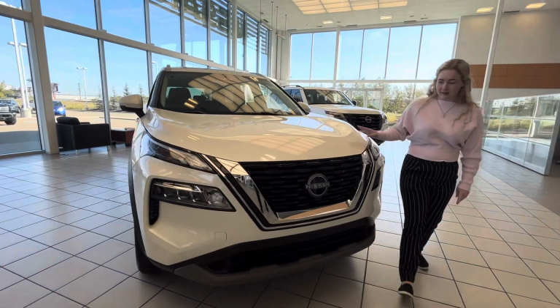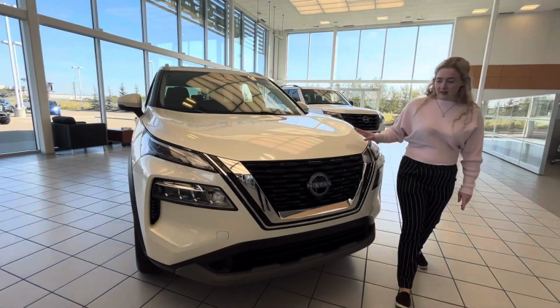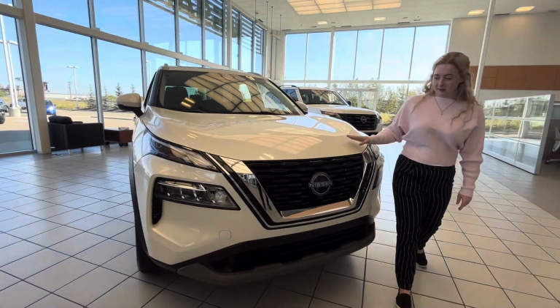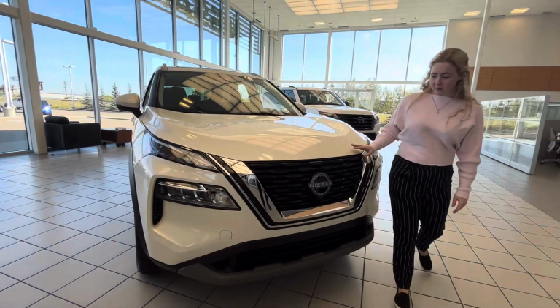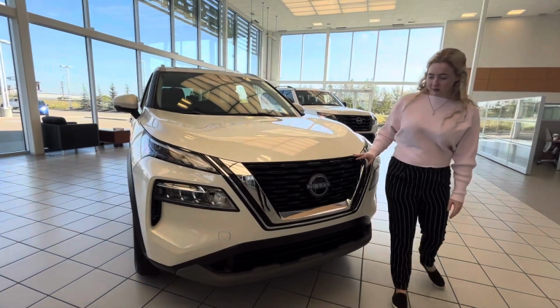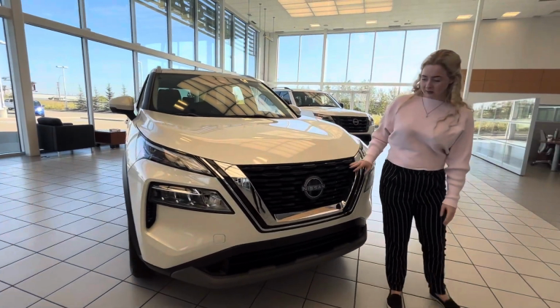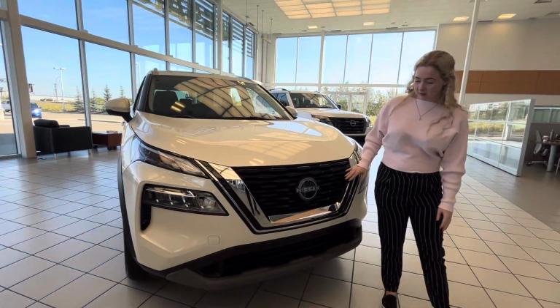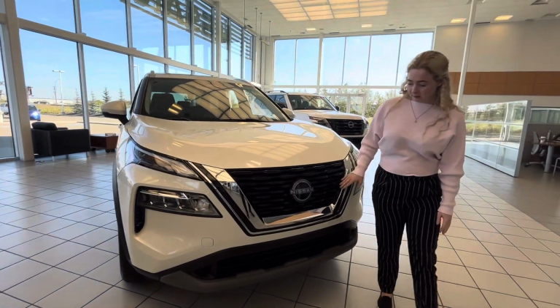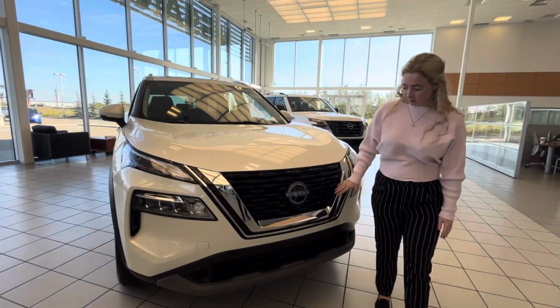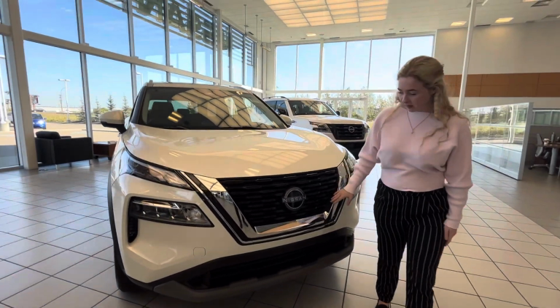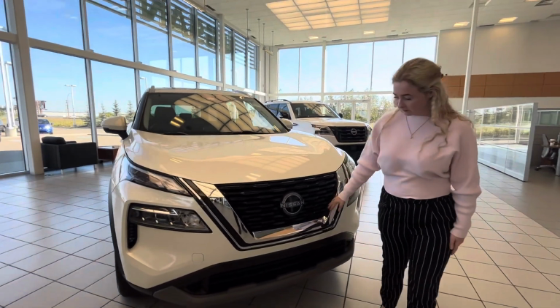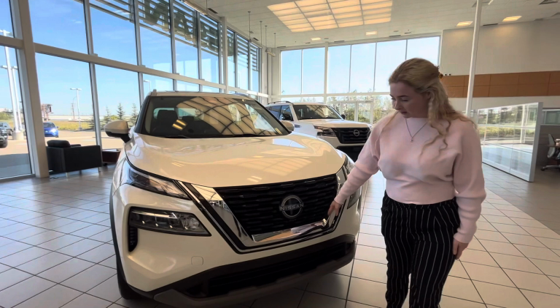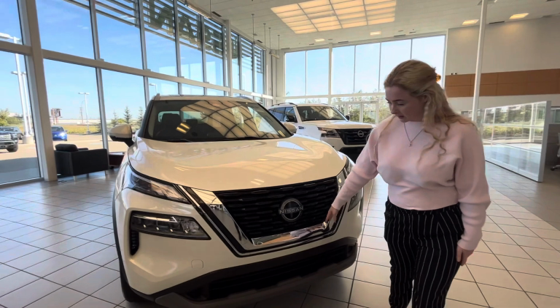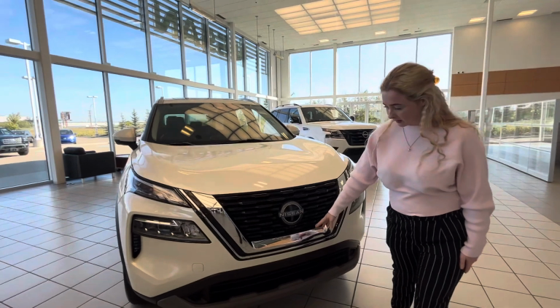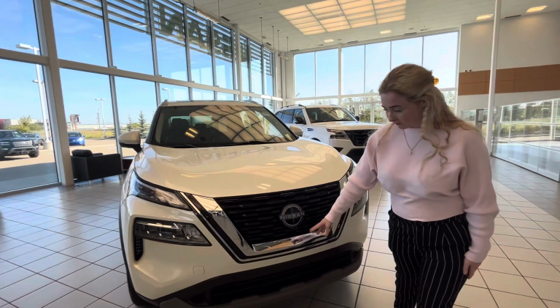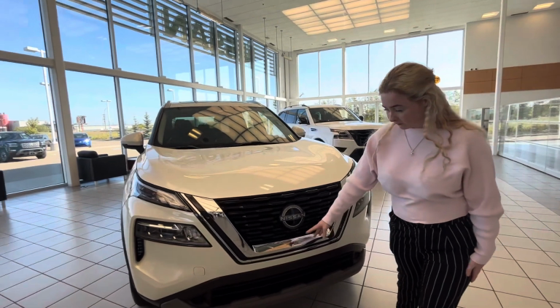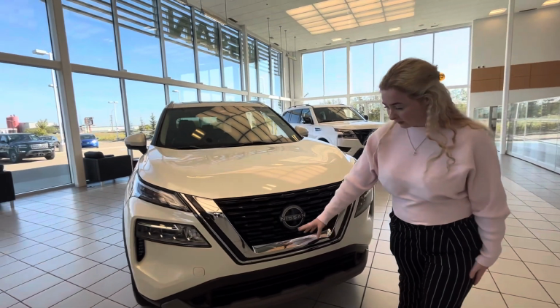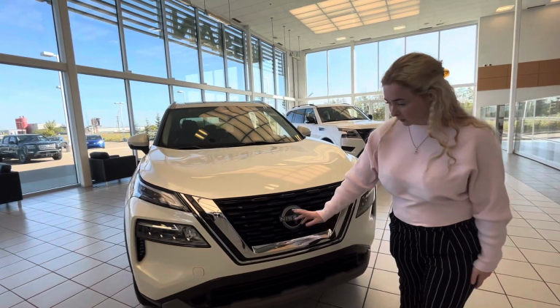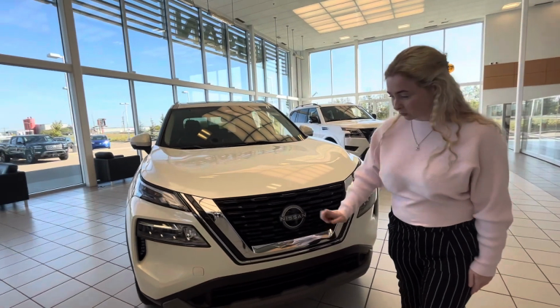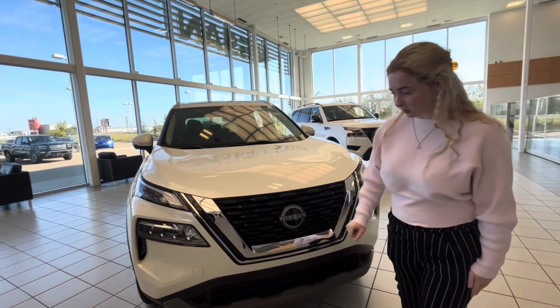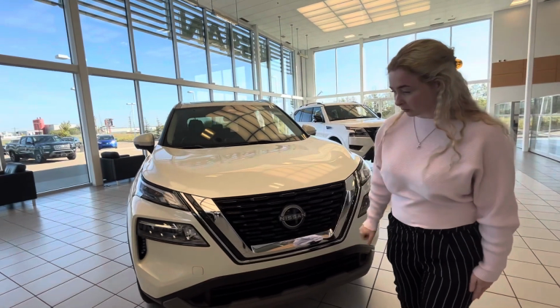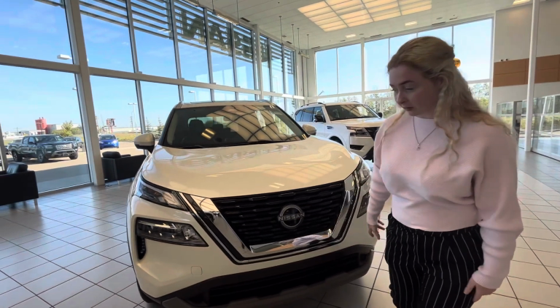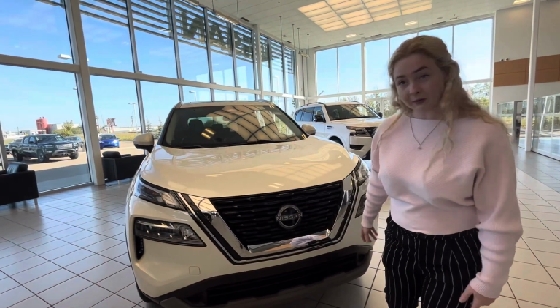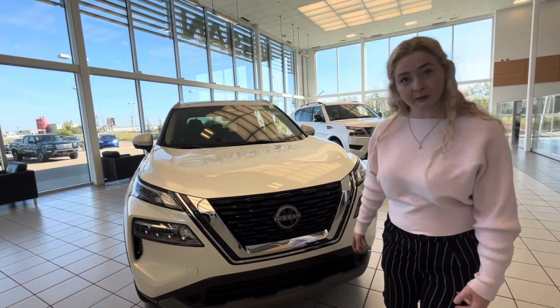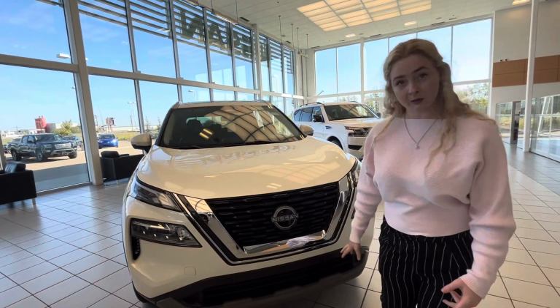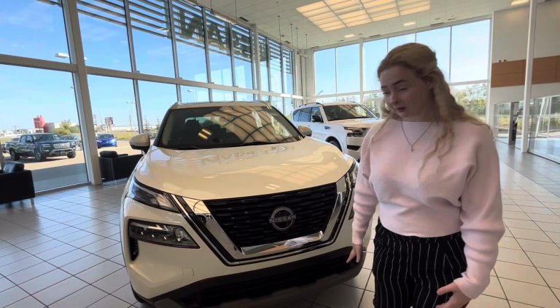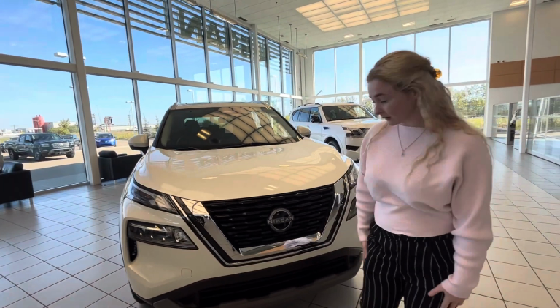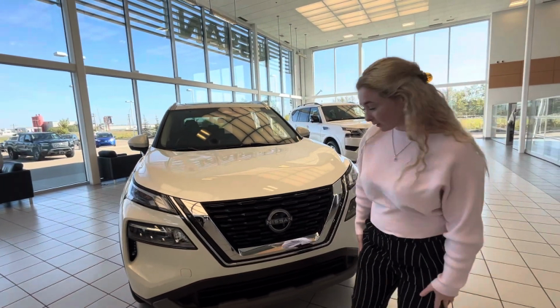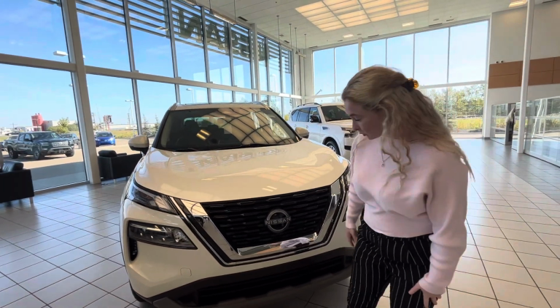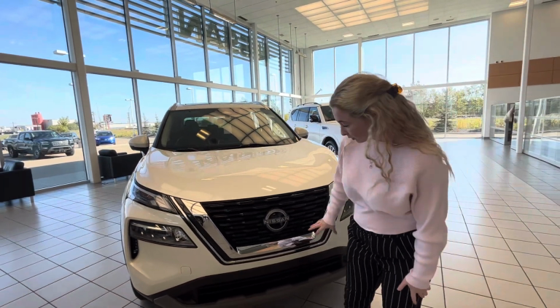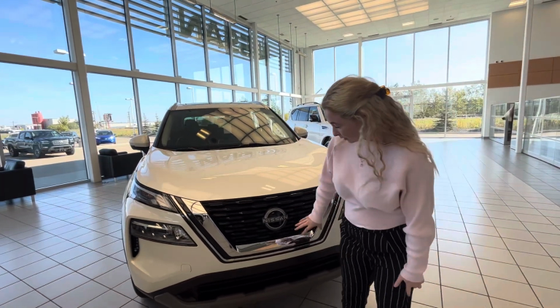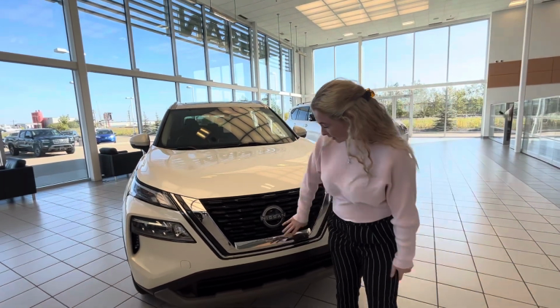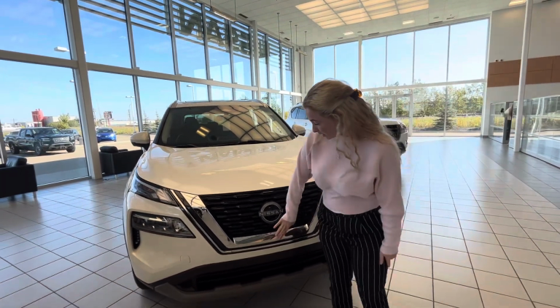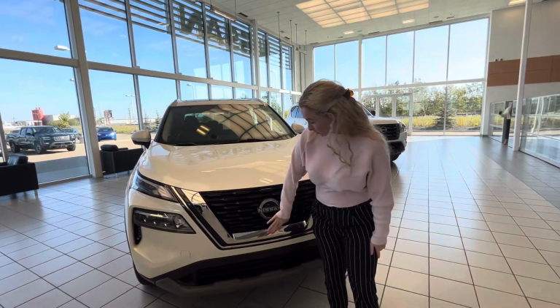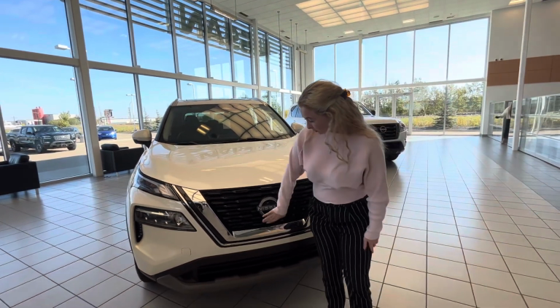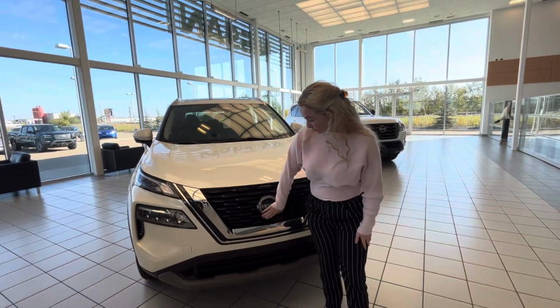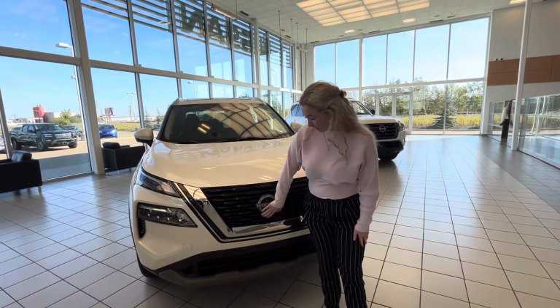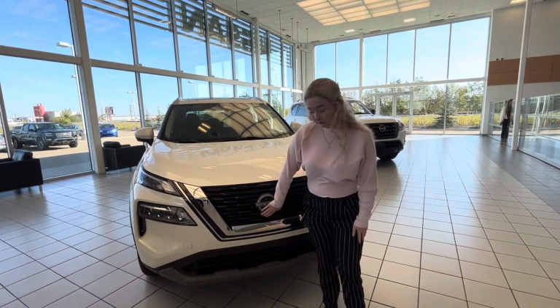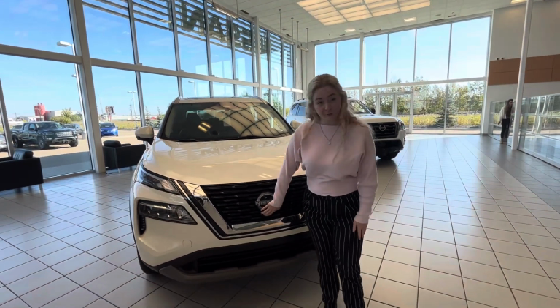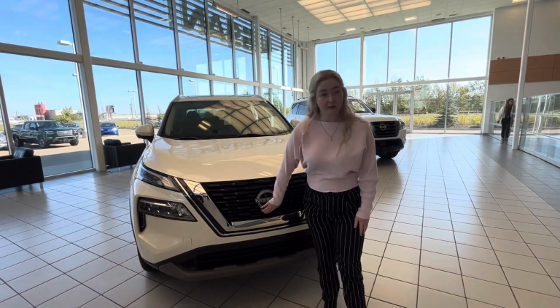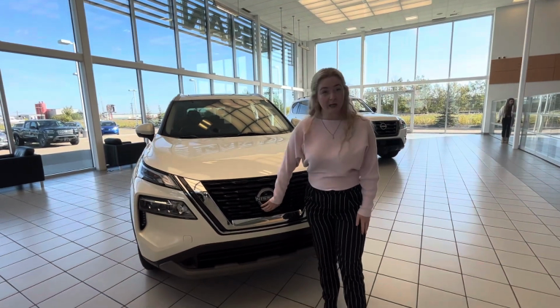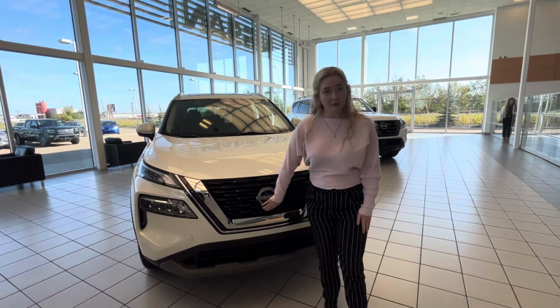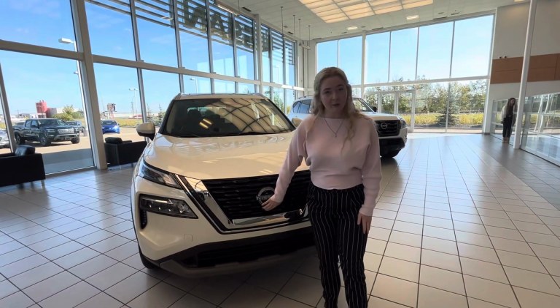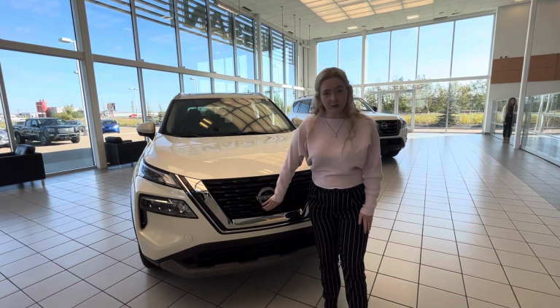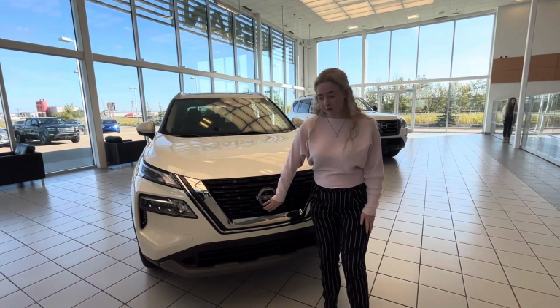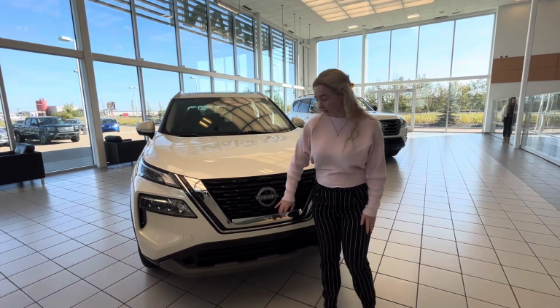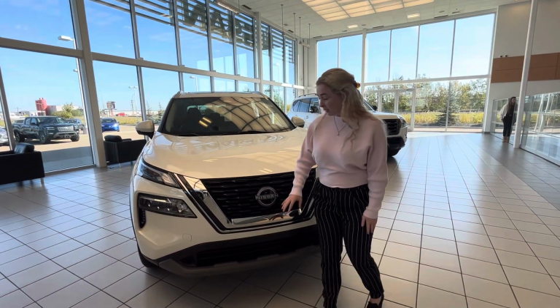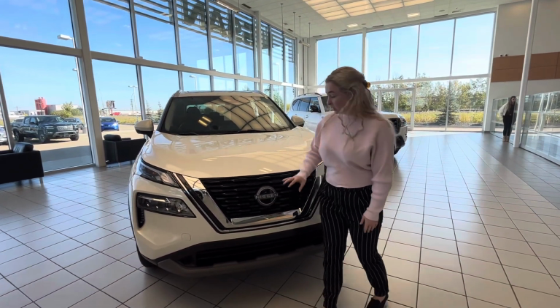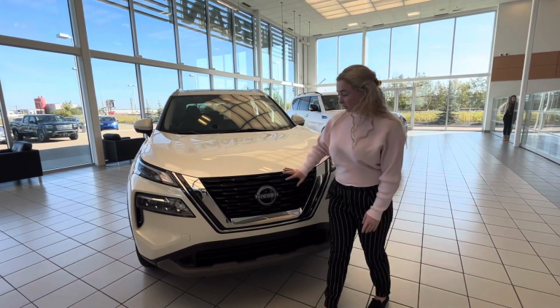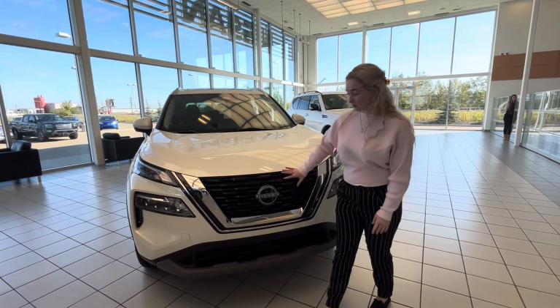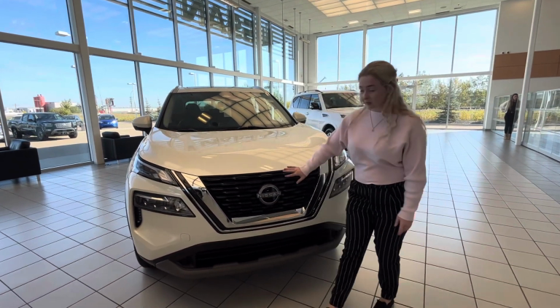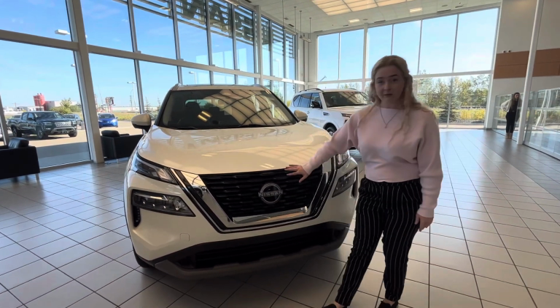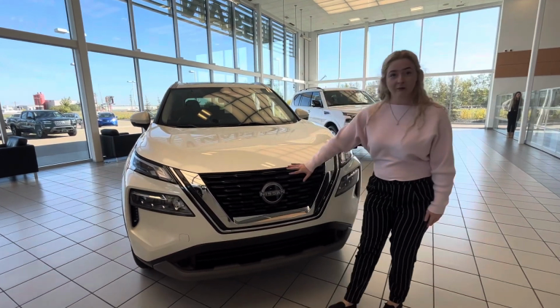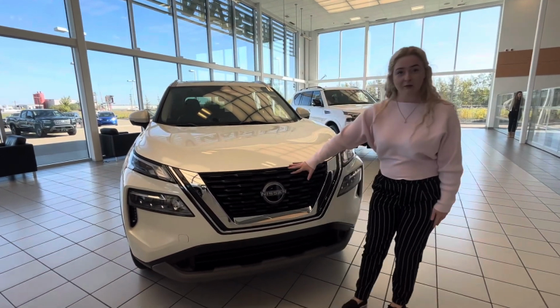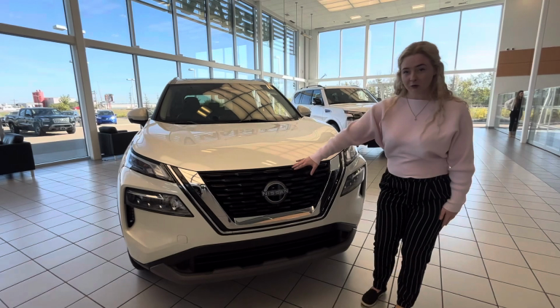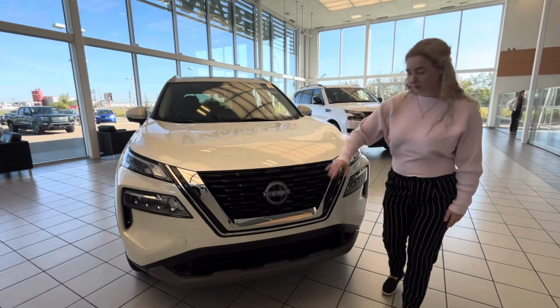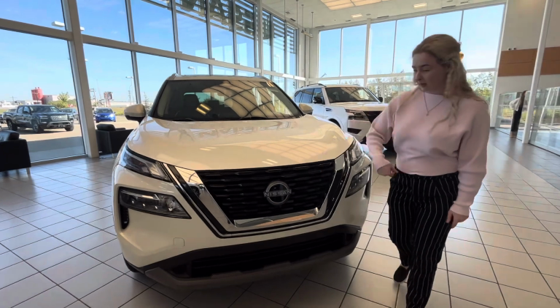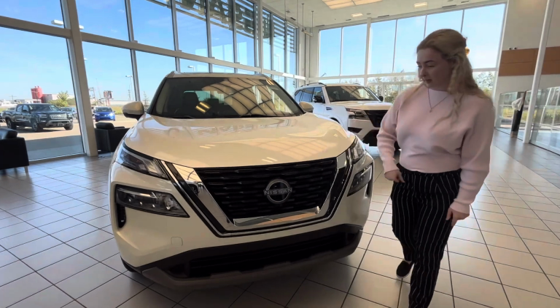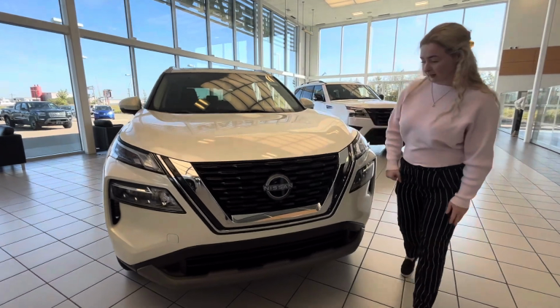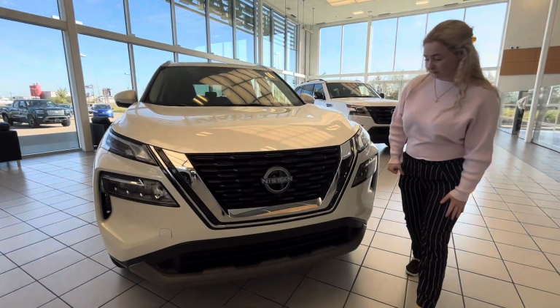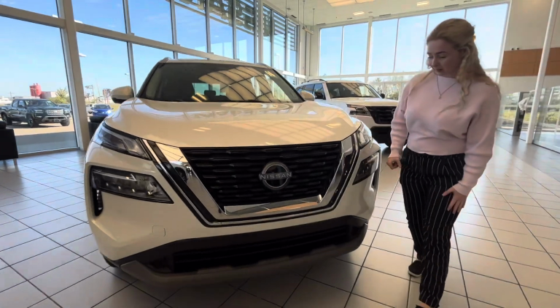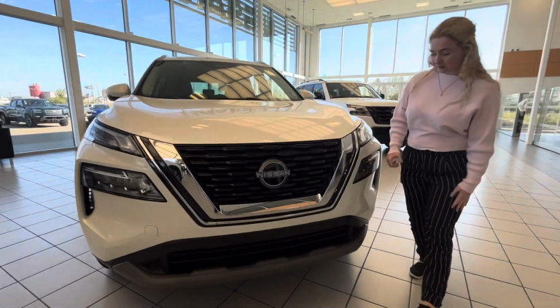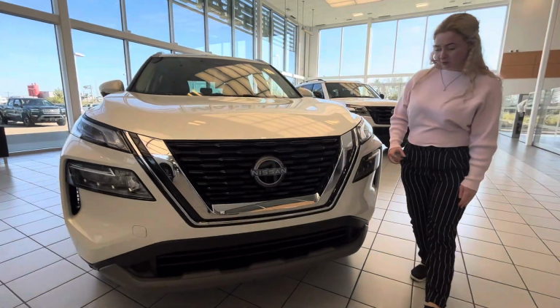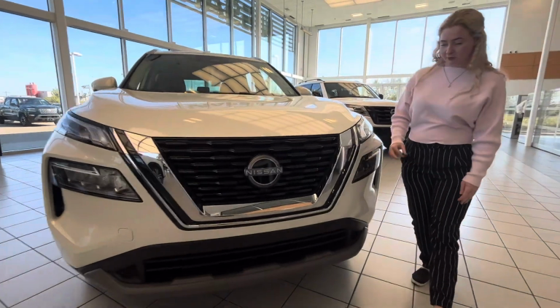As you'll see here, you have the V-Motion grille — Nissan's signature design. You also have a front camera here, and lots of safety features behind that badge there.